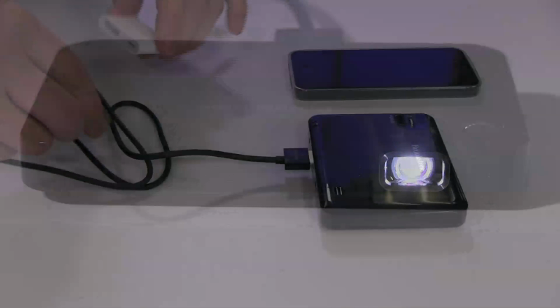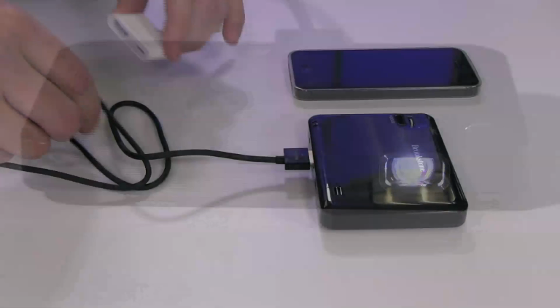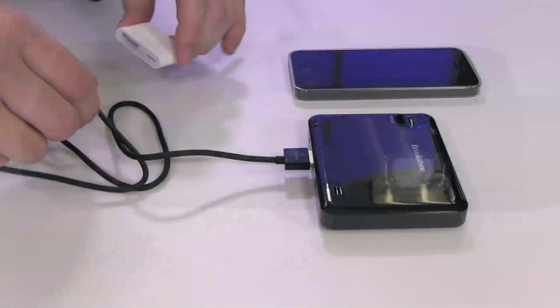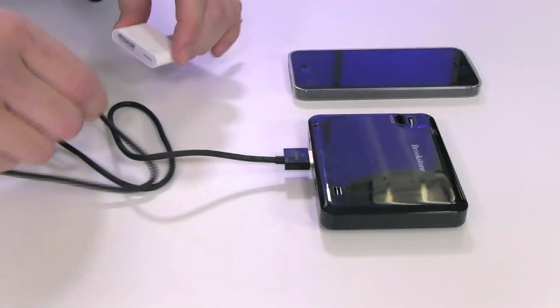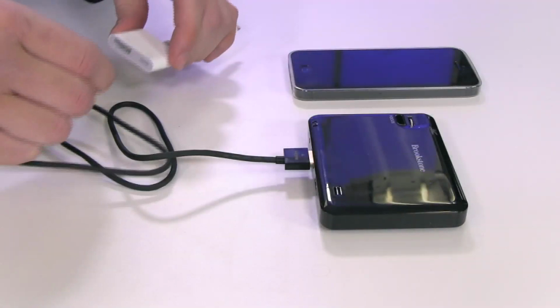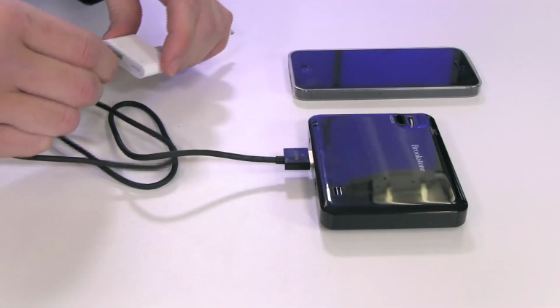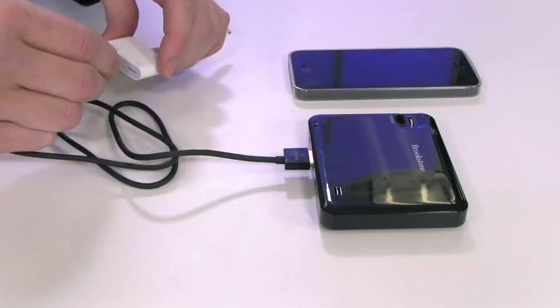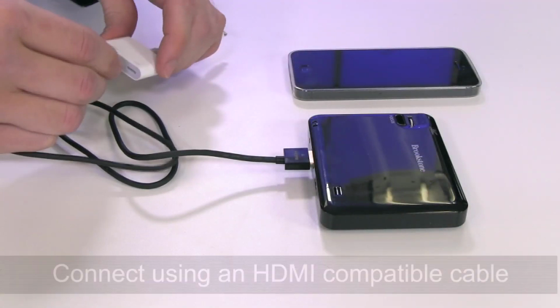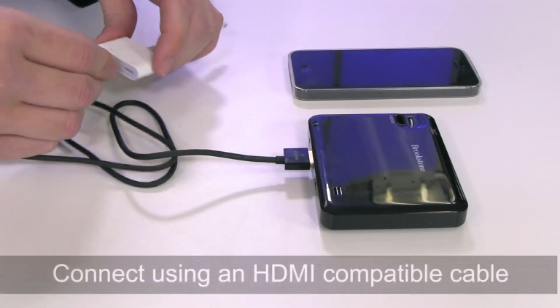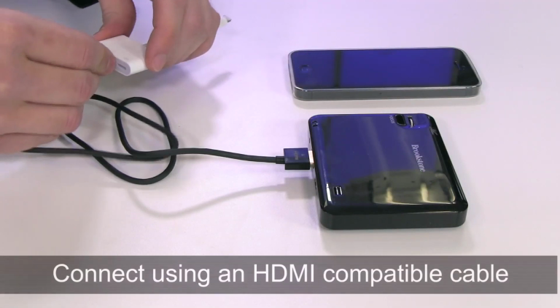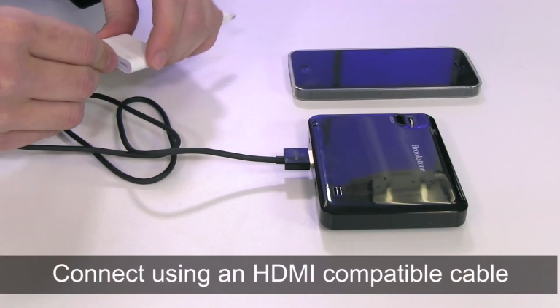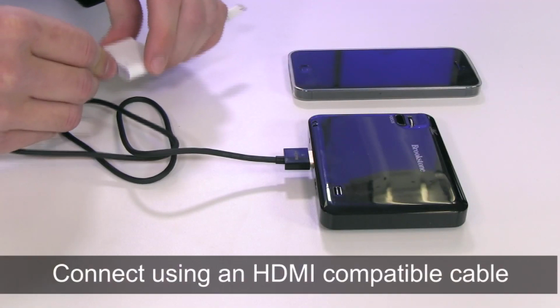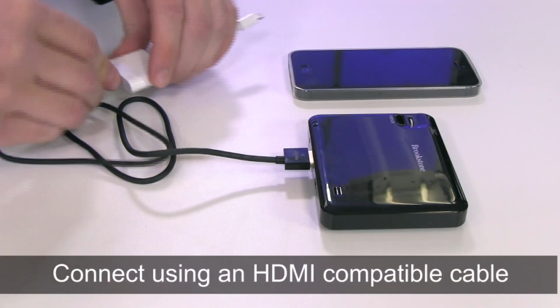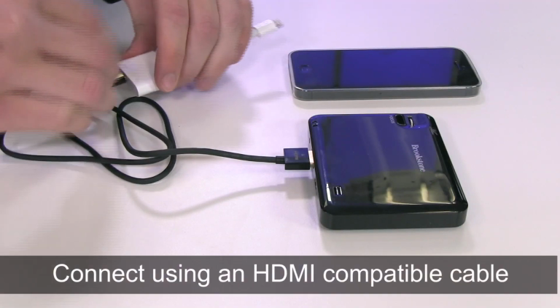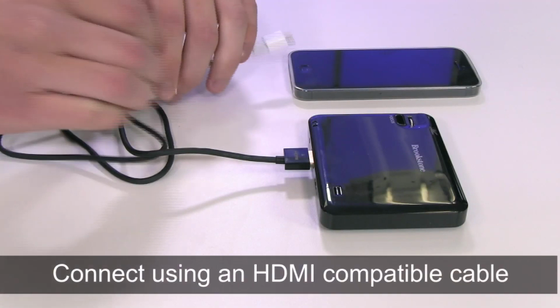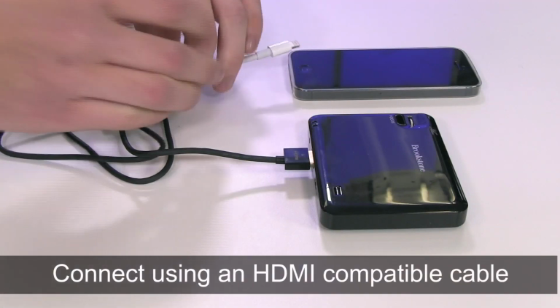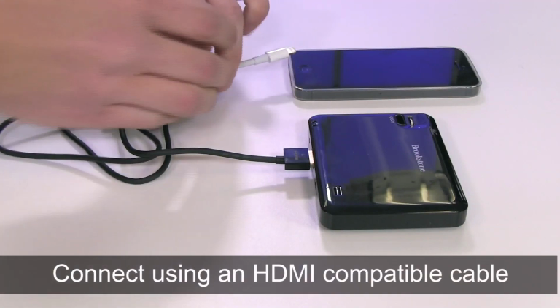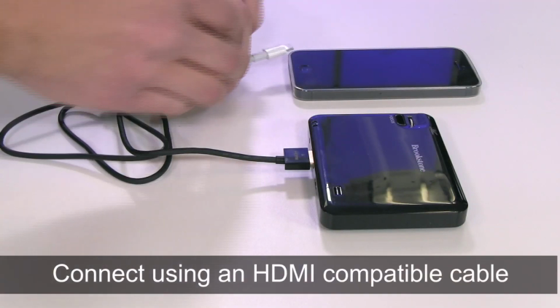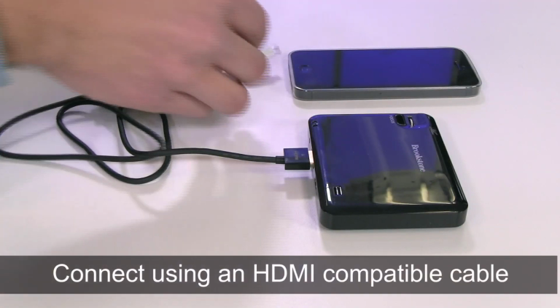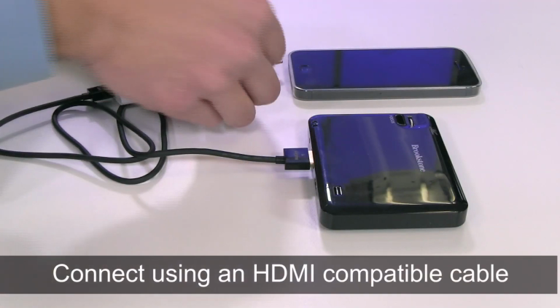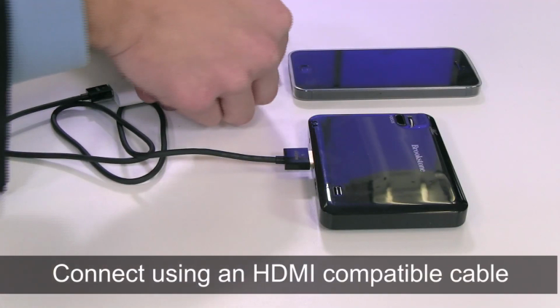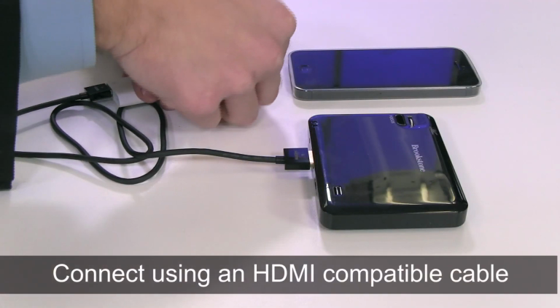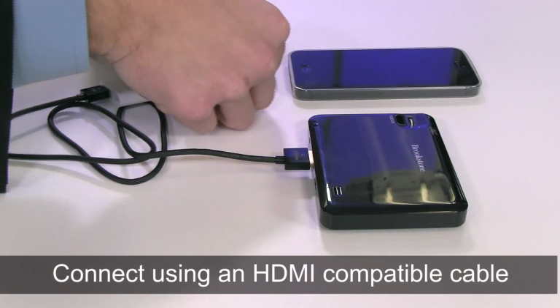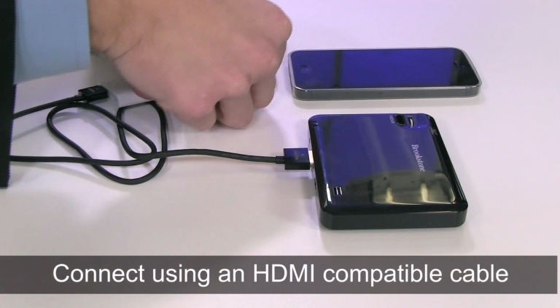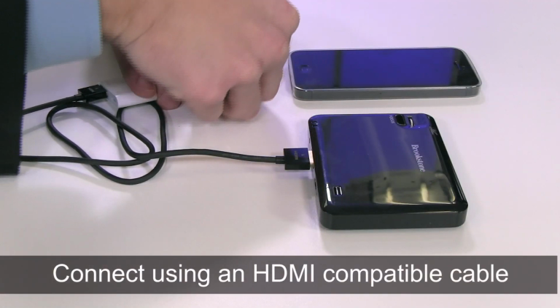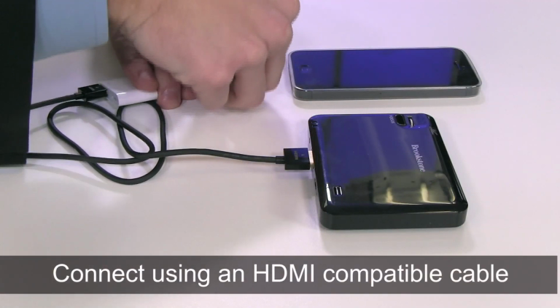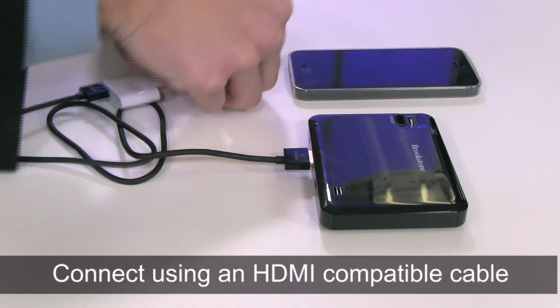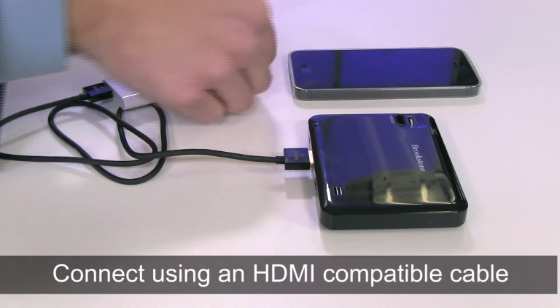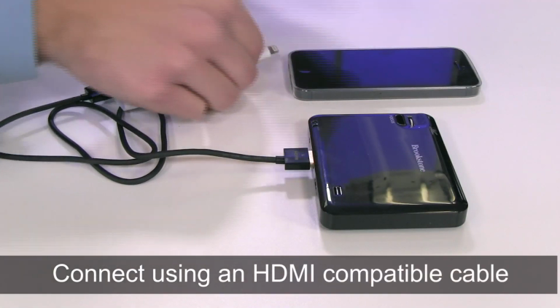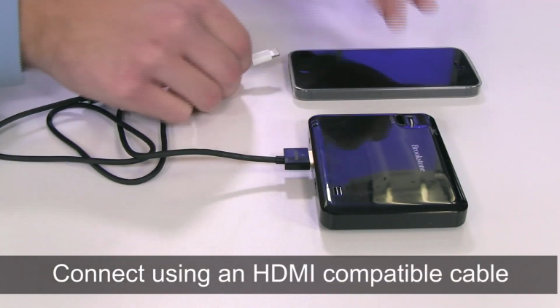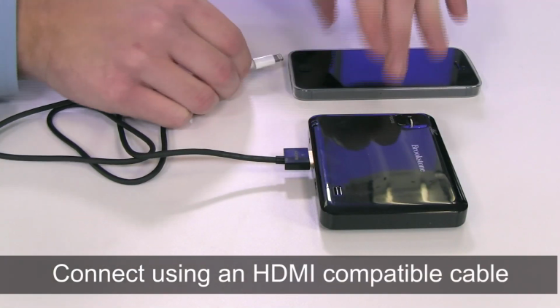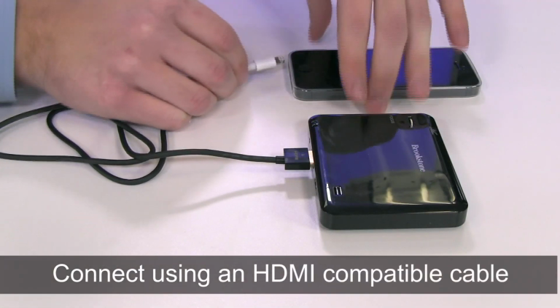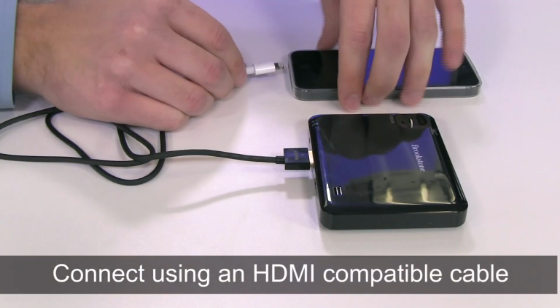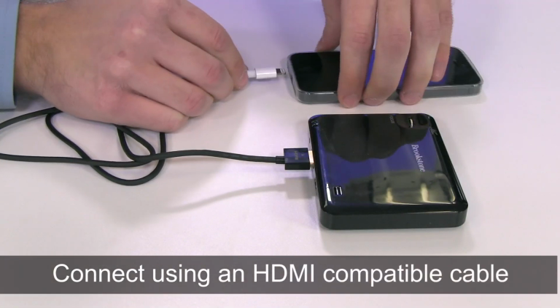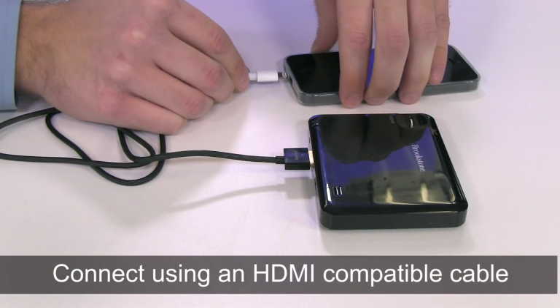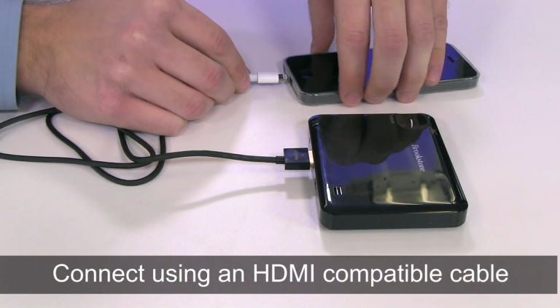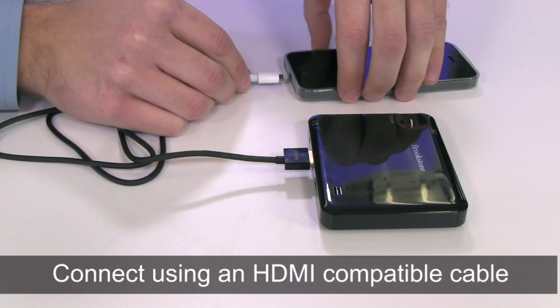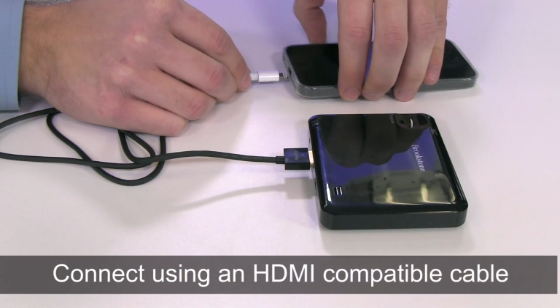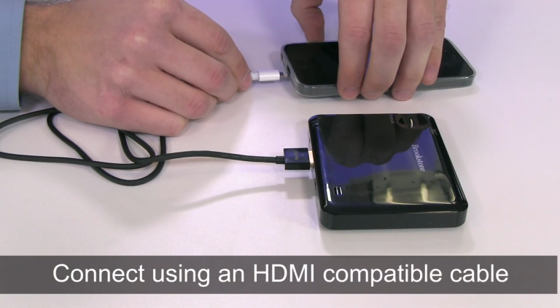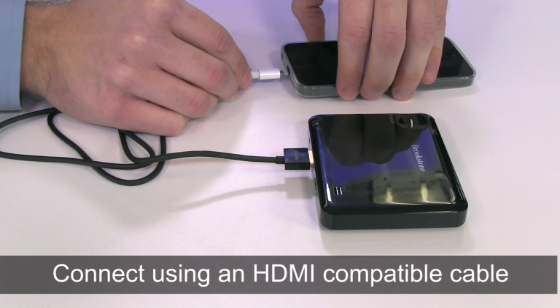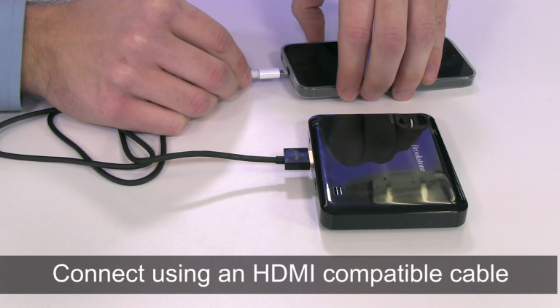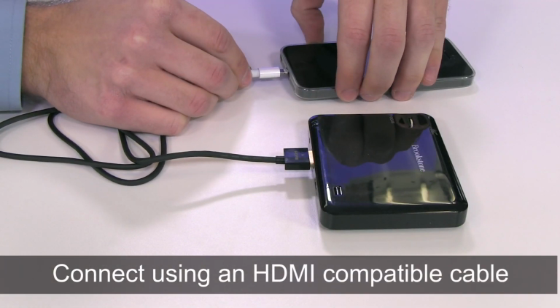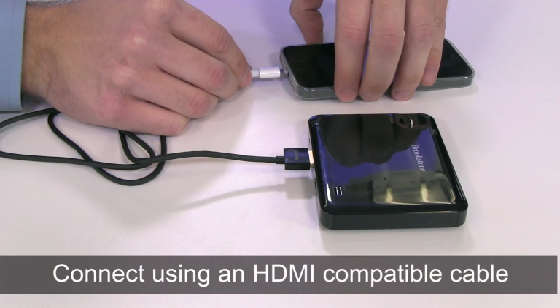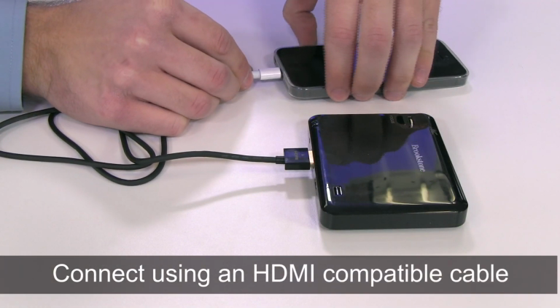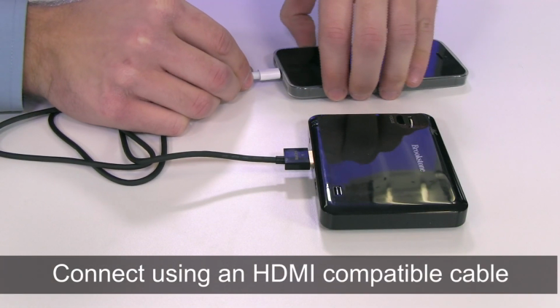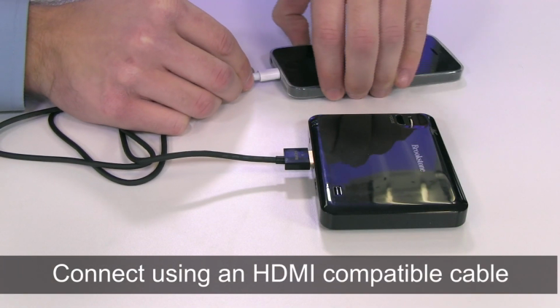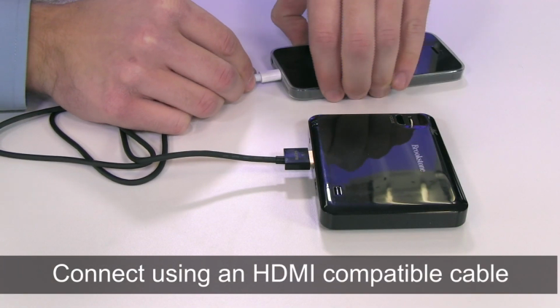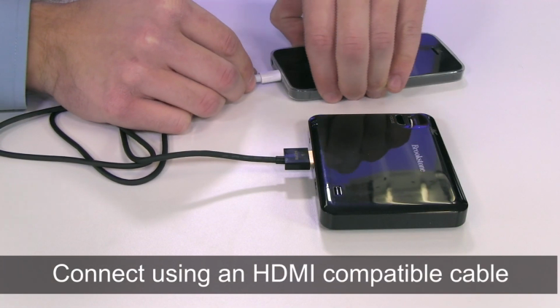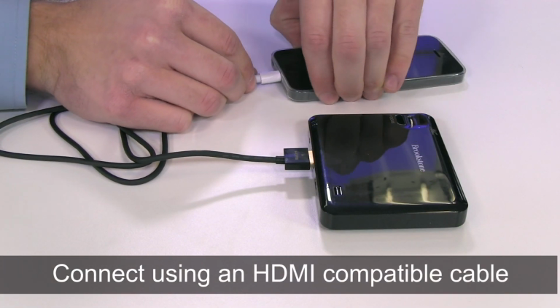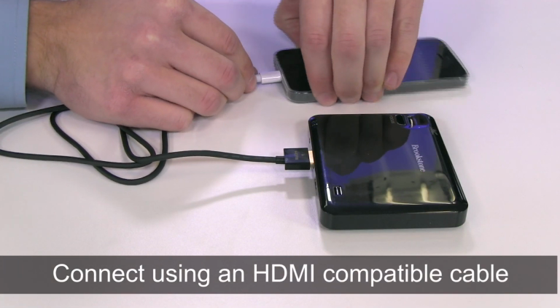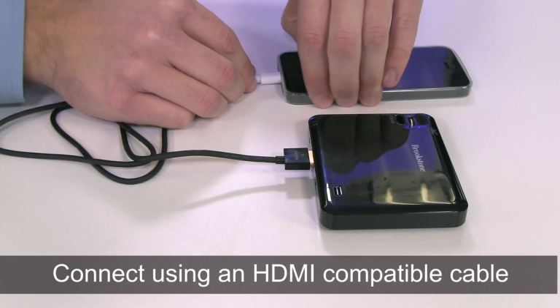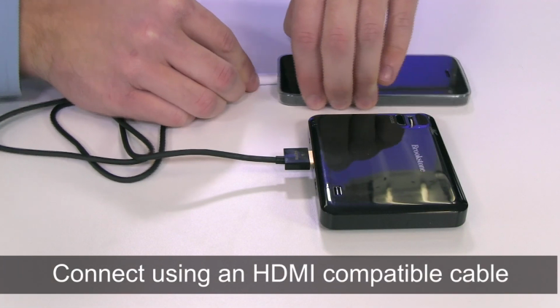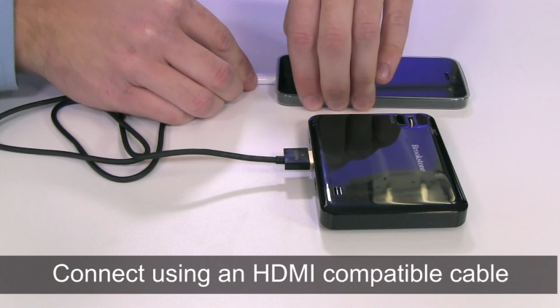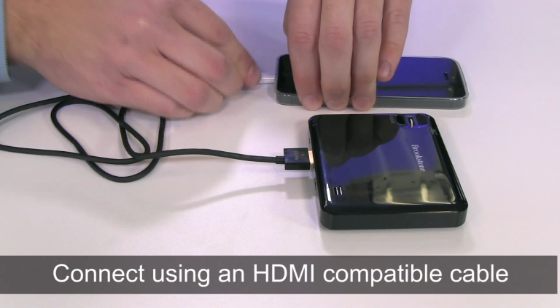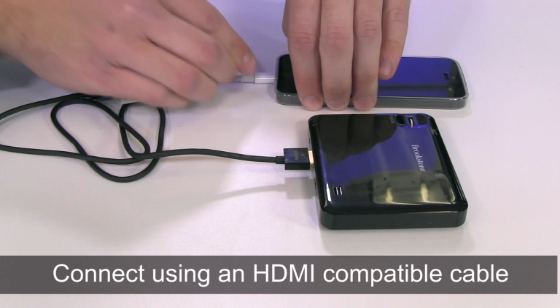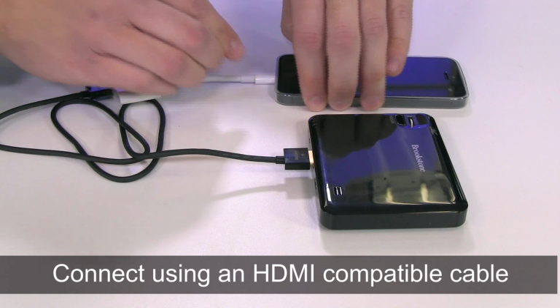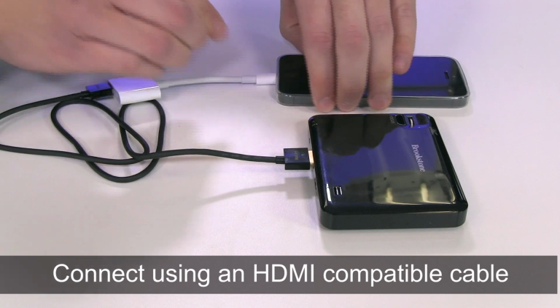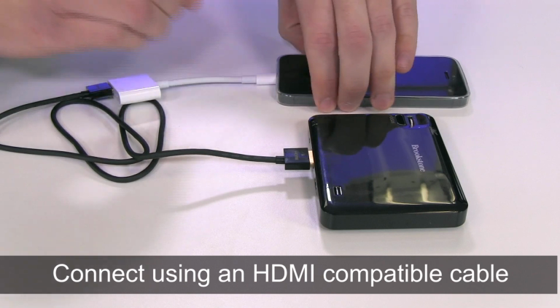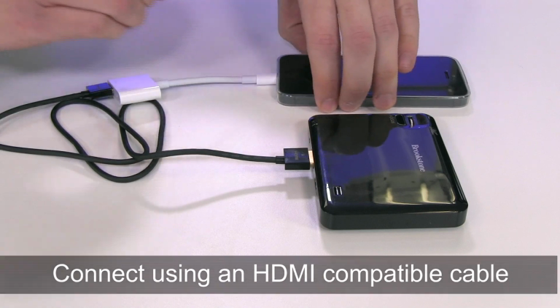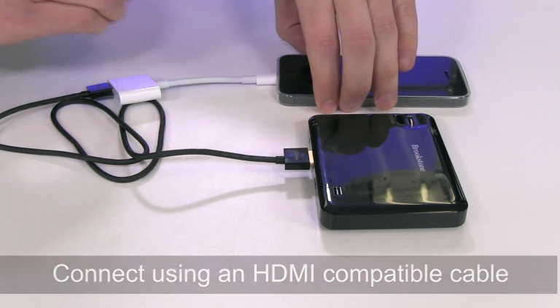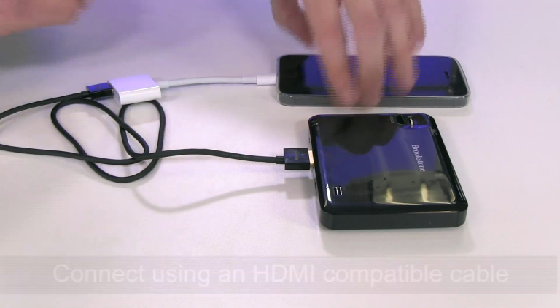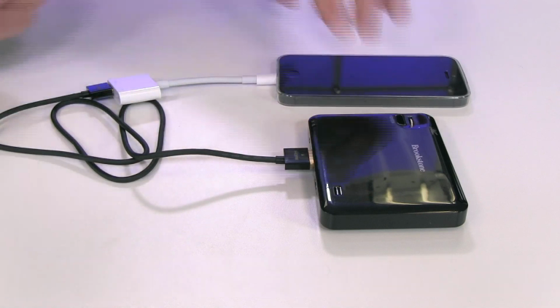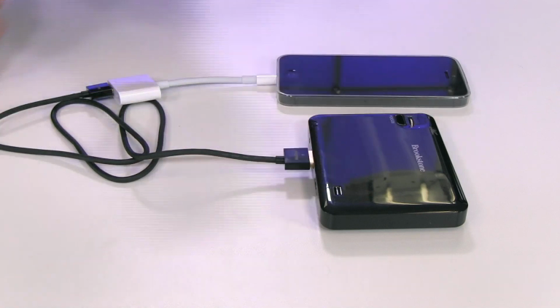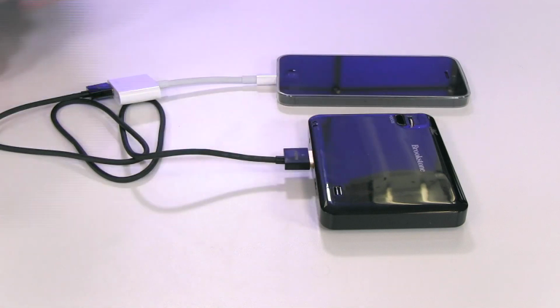Connect the projector using an HDMI compatible cable to most smartphones, tablets, computers, gaming systems, and more.